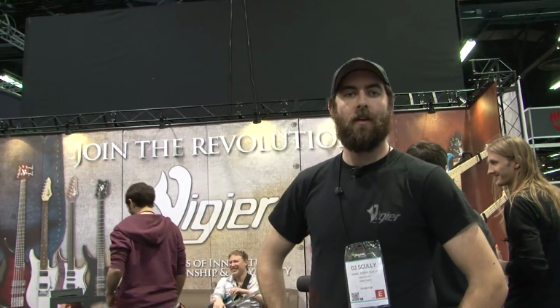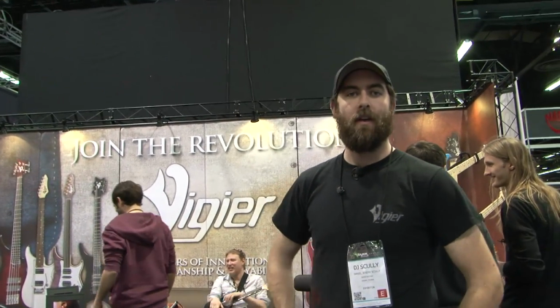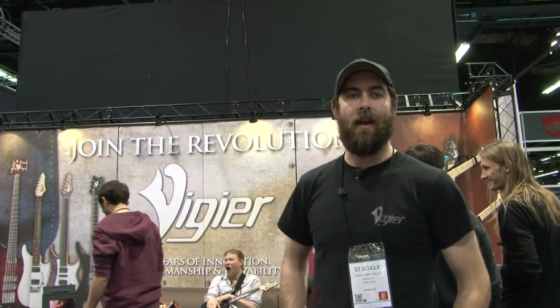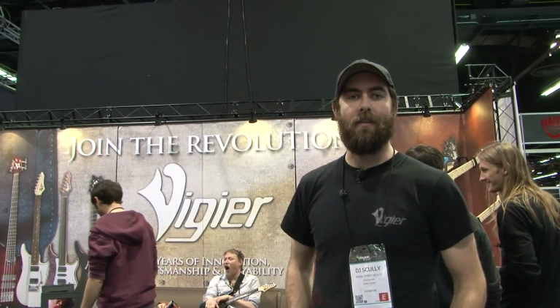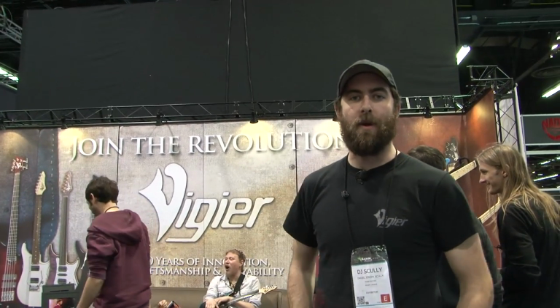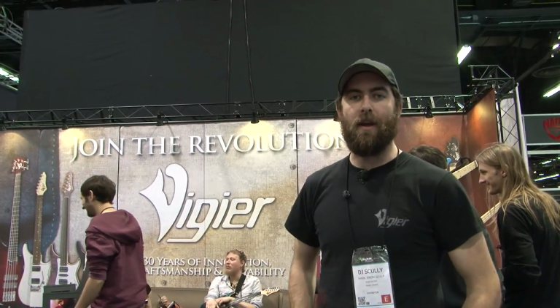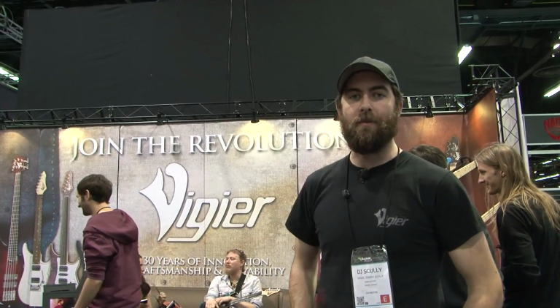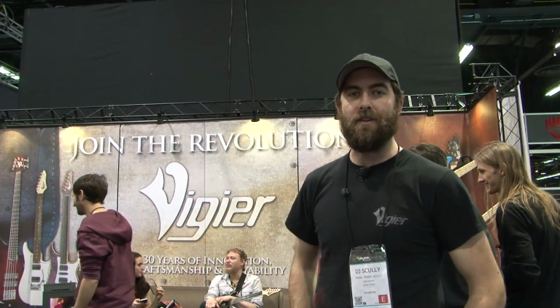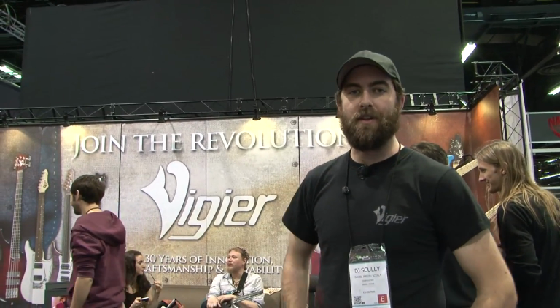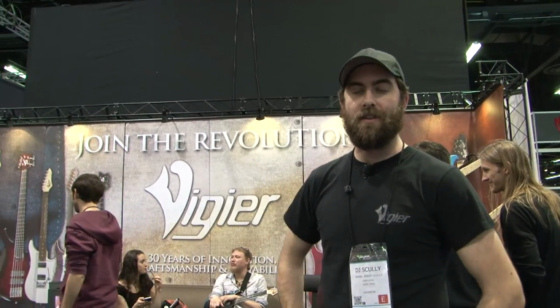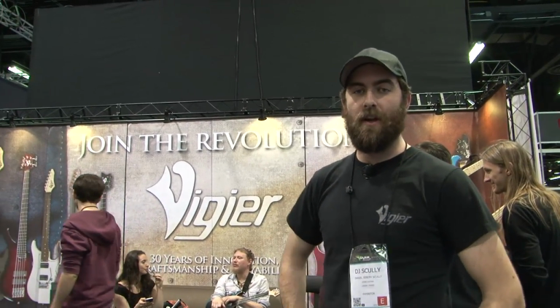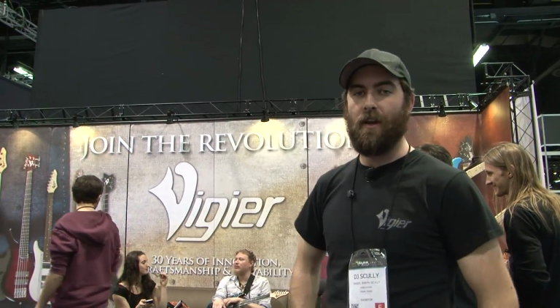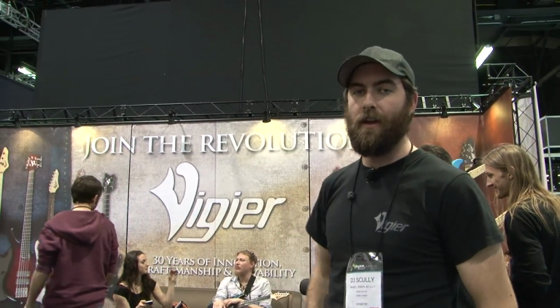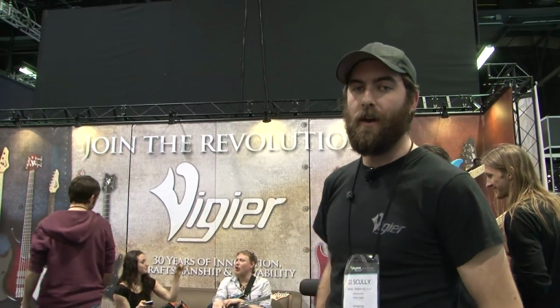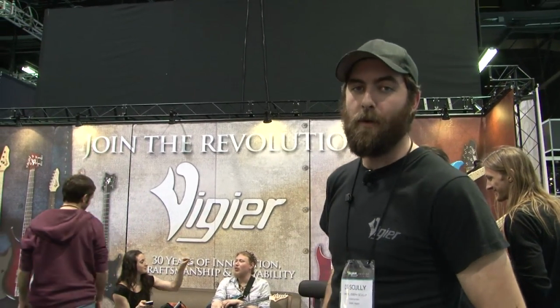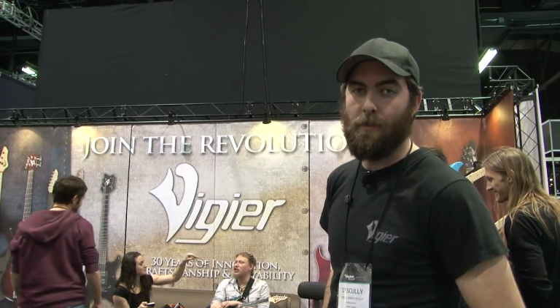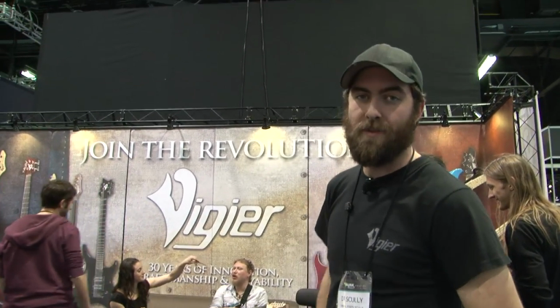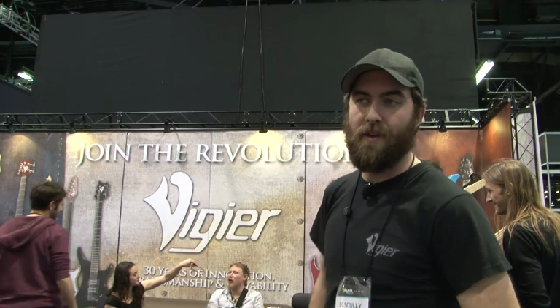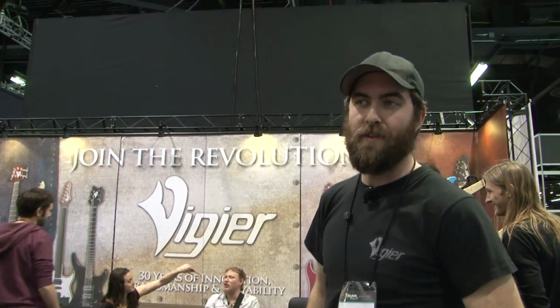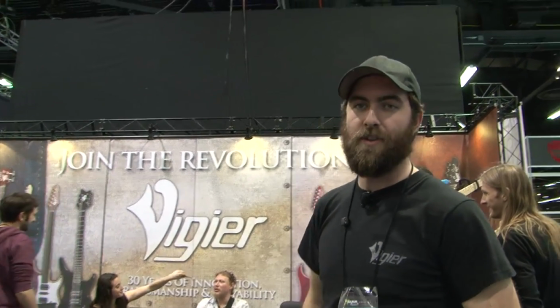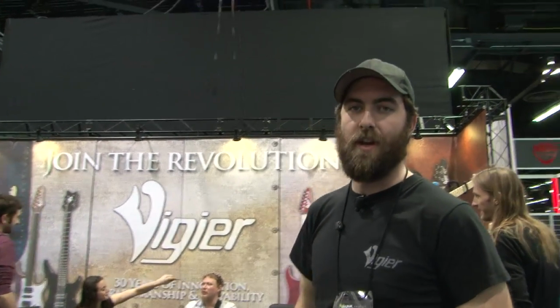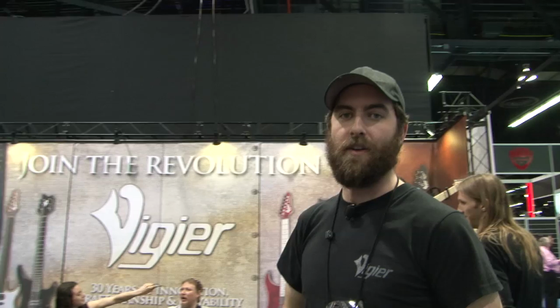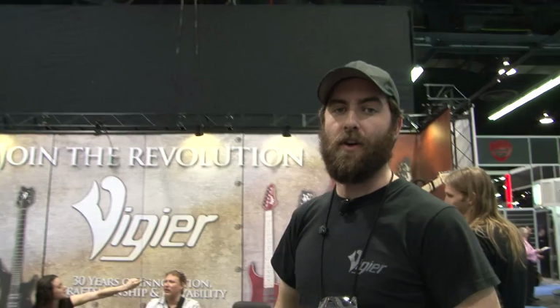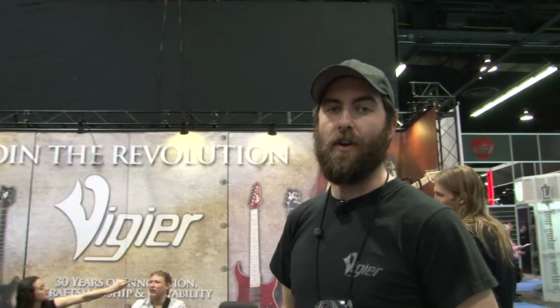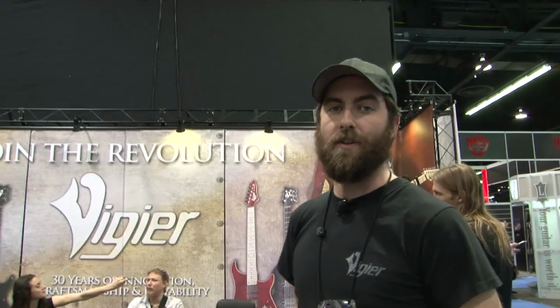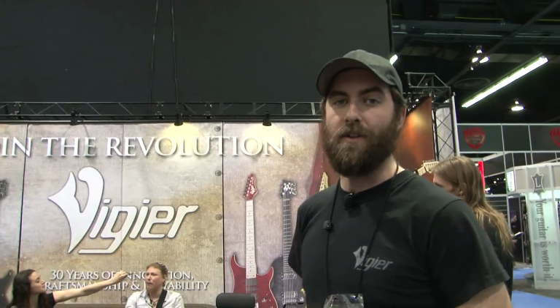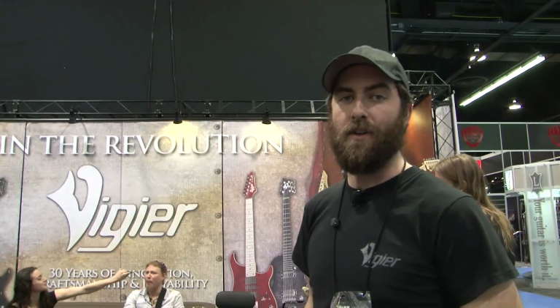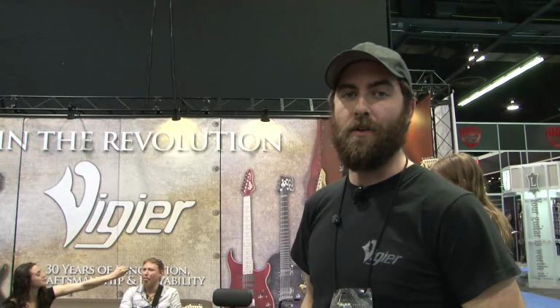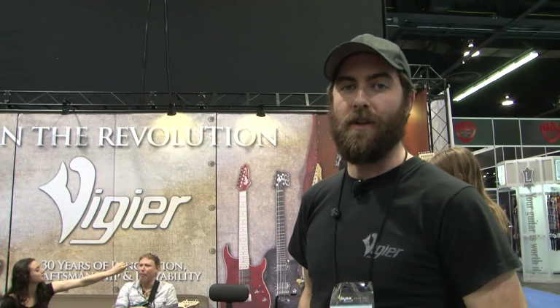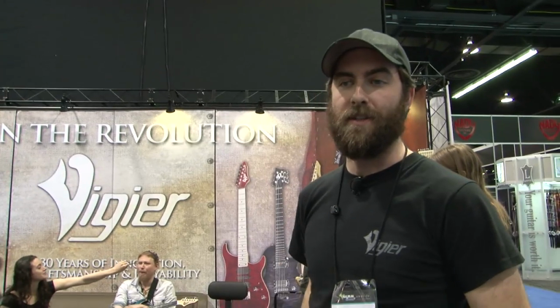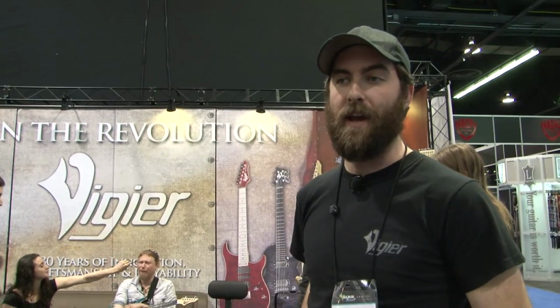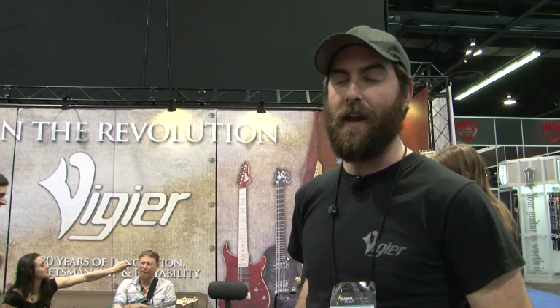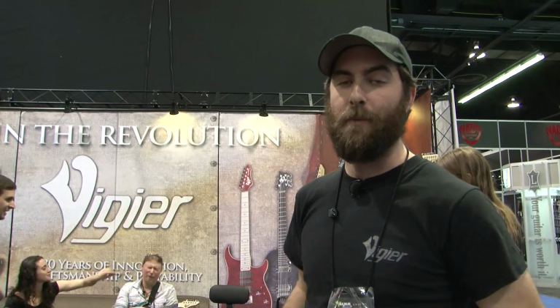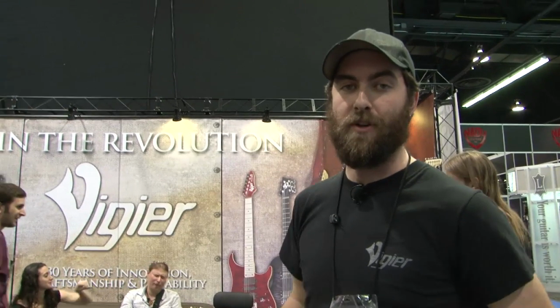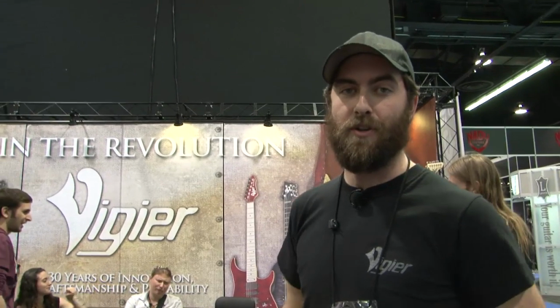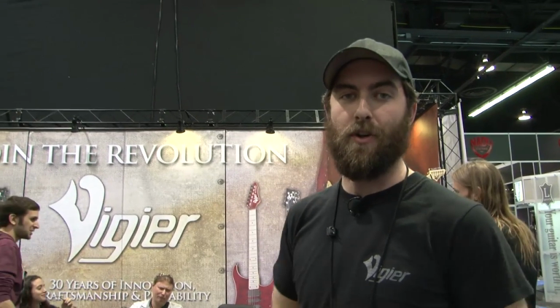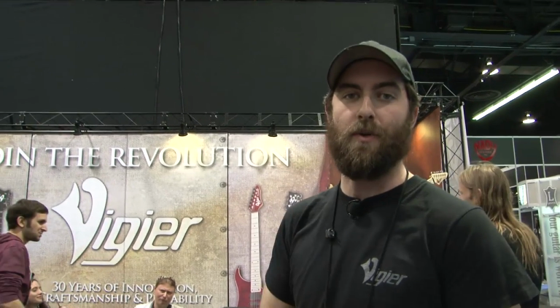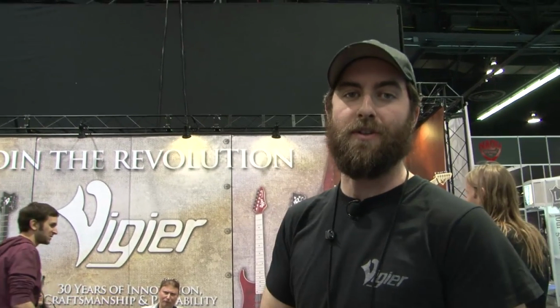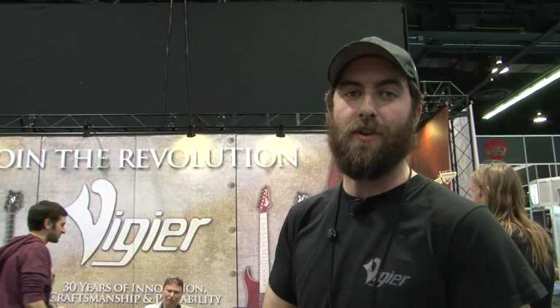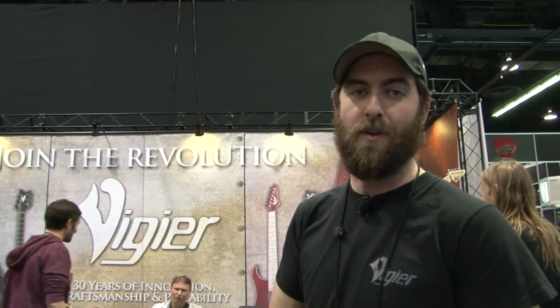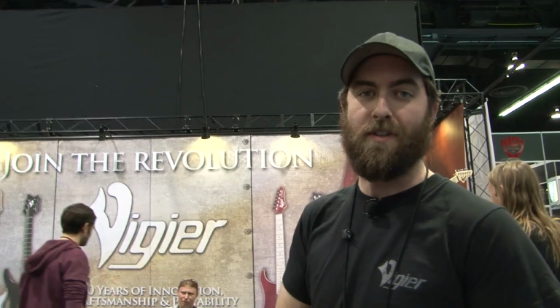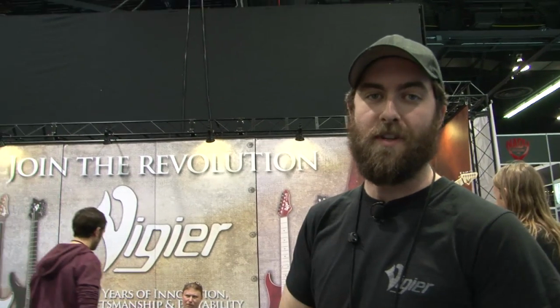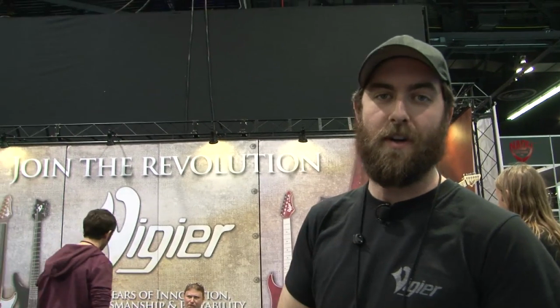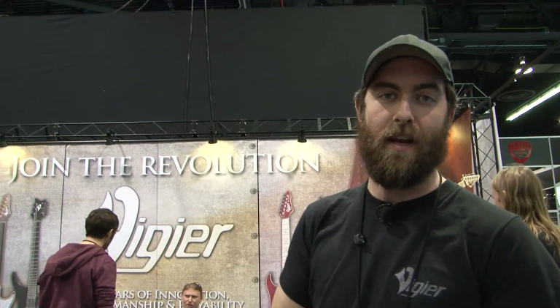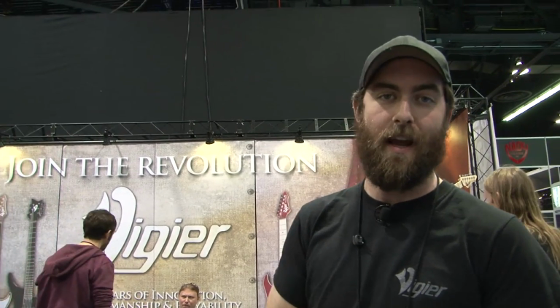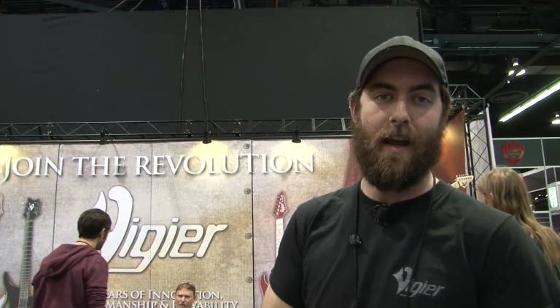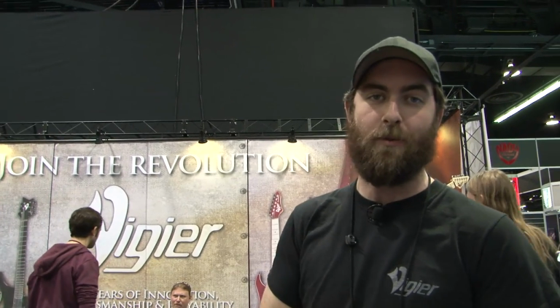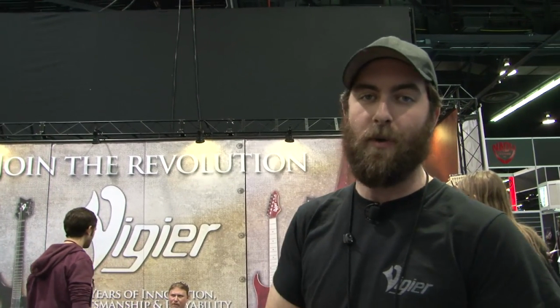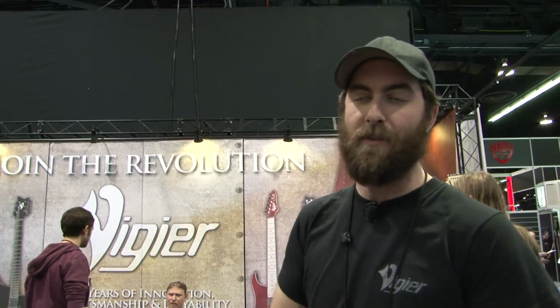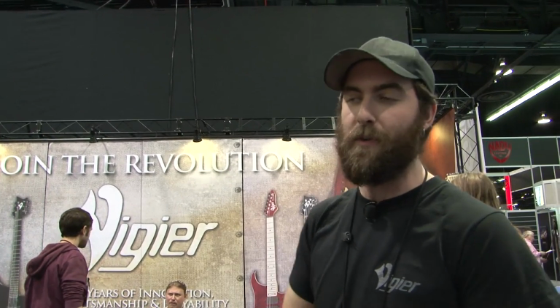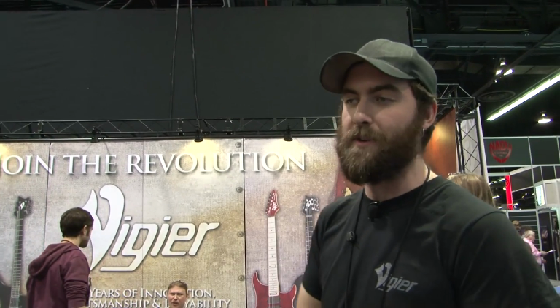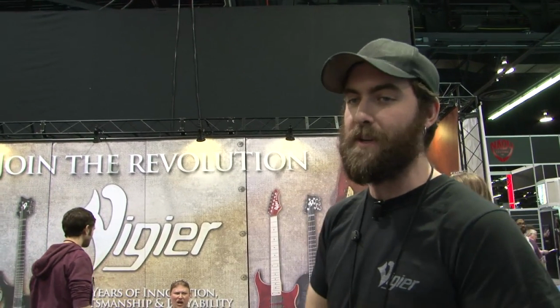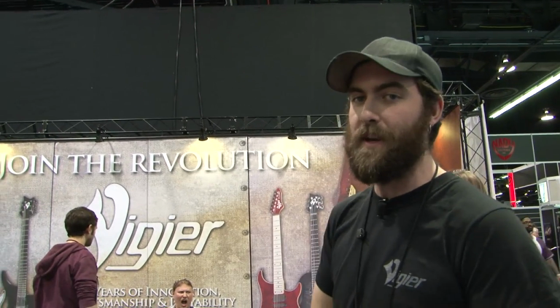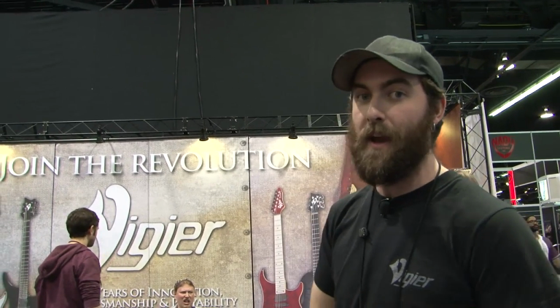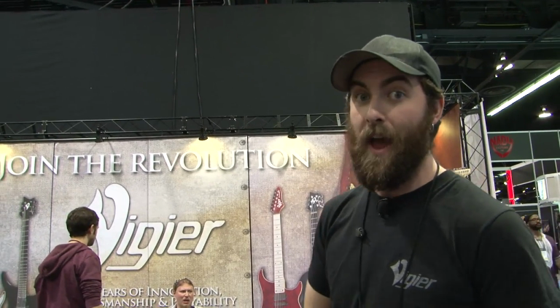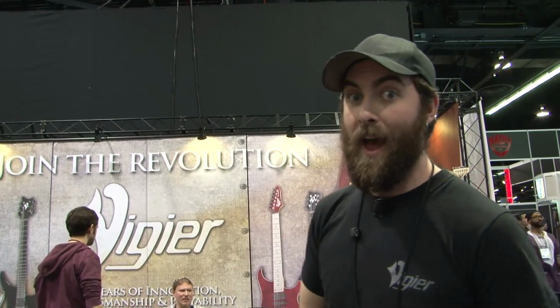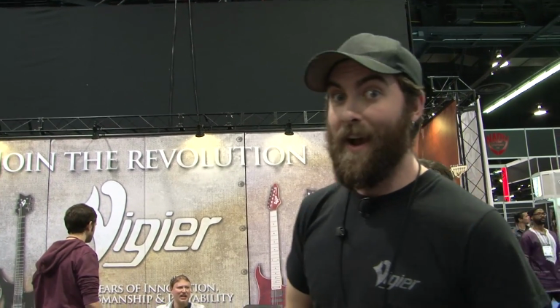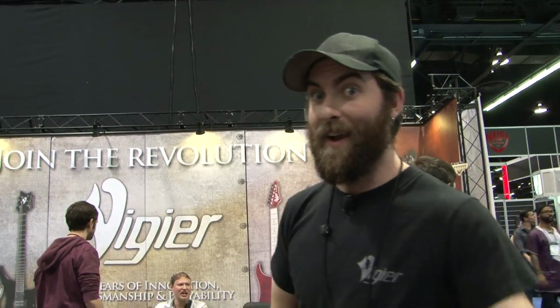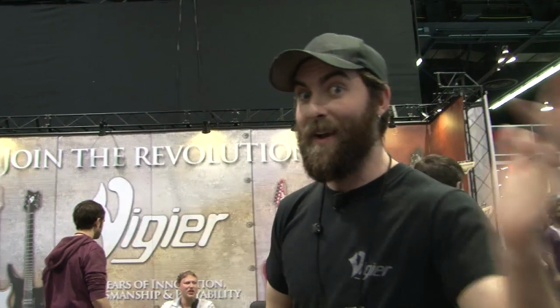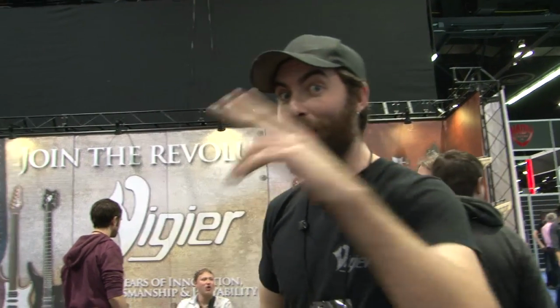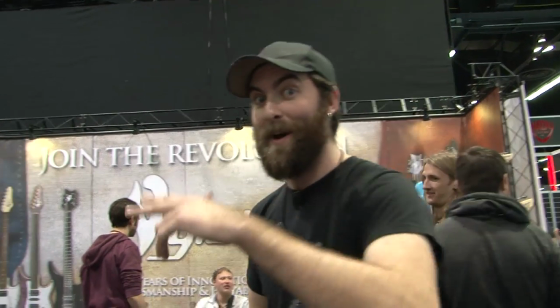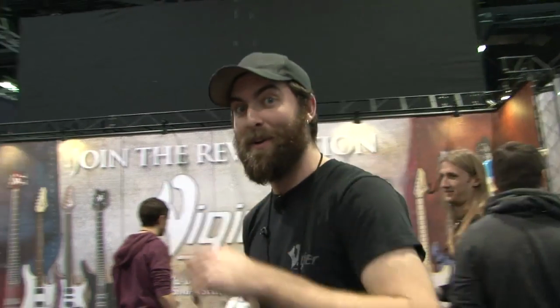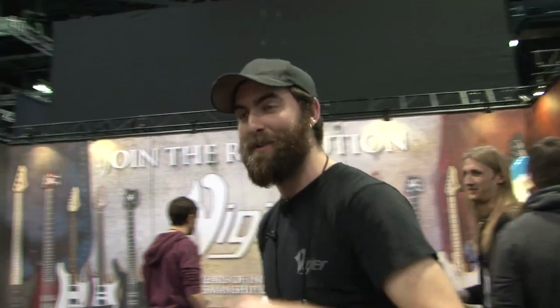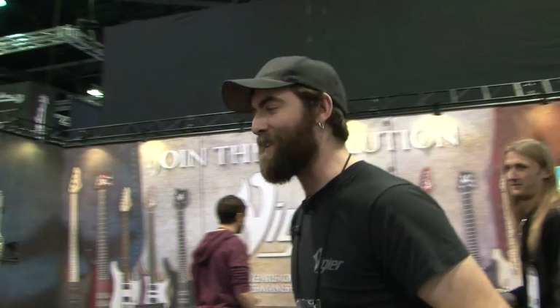Hey everybody, I'm DJ Scully. I represent Vigier Guitars in the USA, and I'm going to show you what's new this year at NAMM 2014. Come on over.